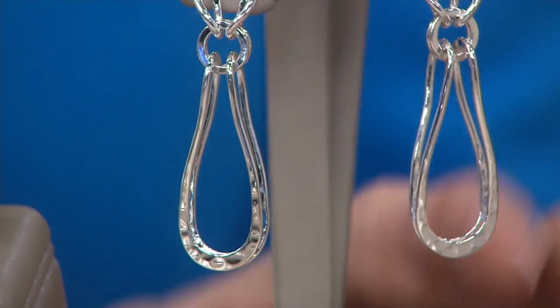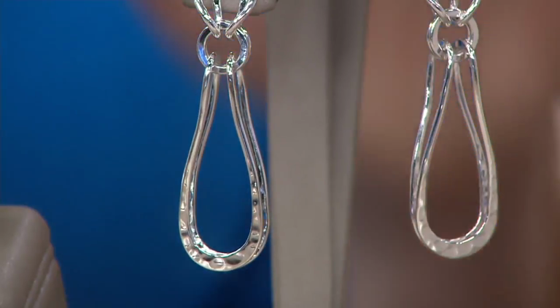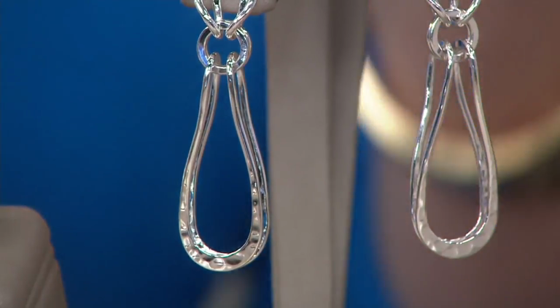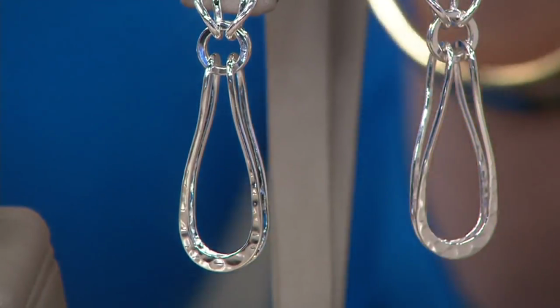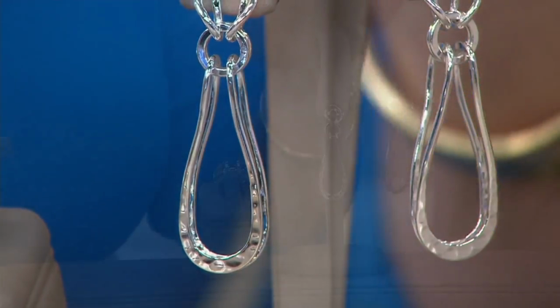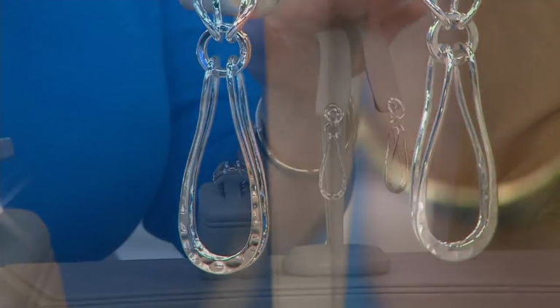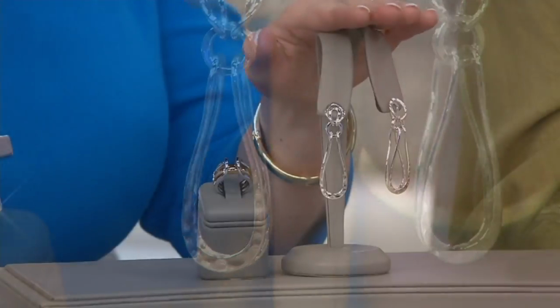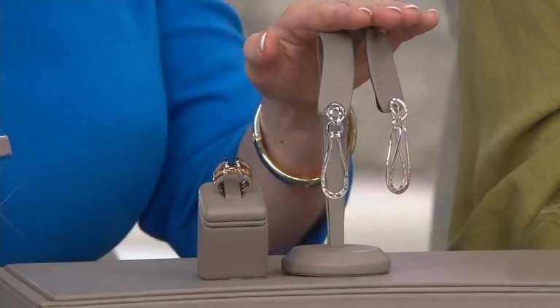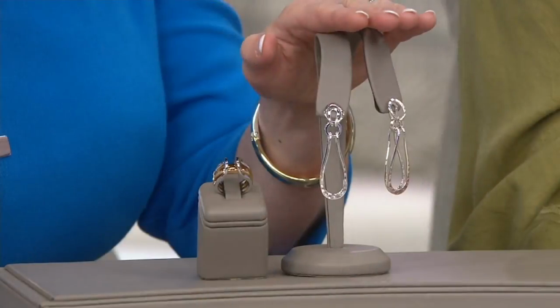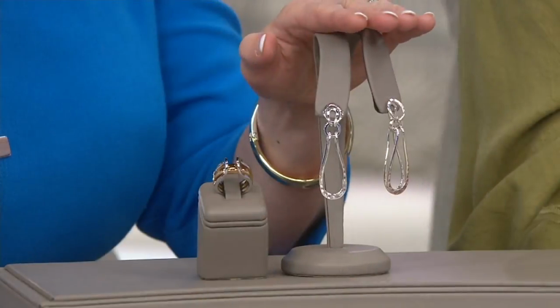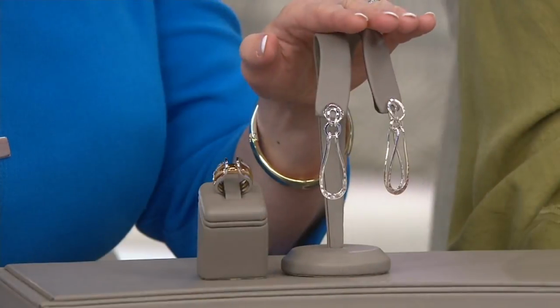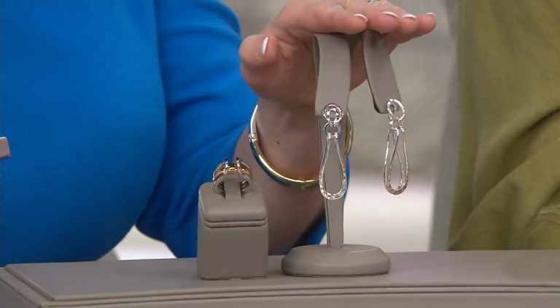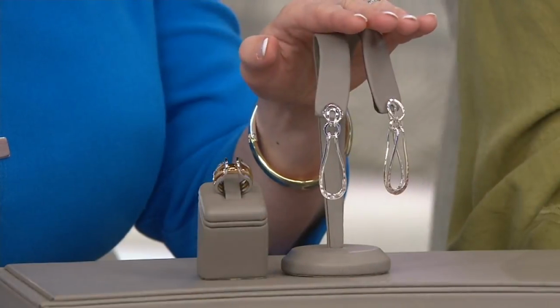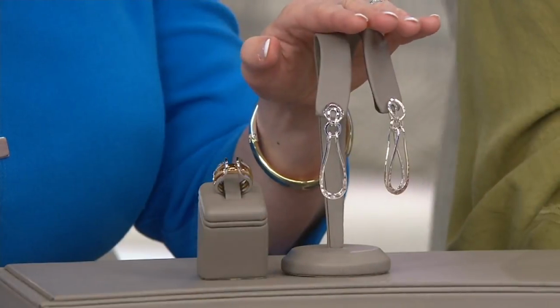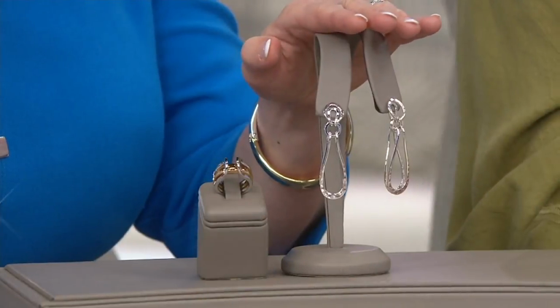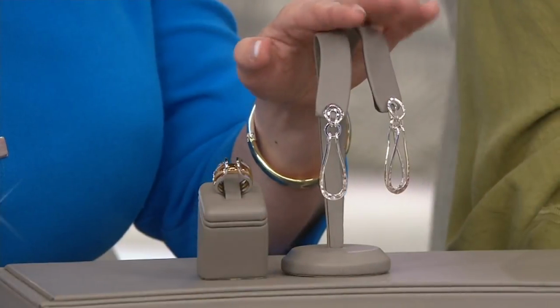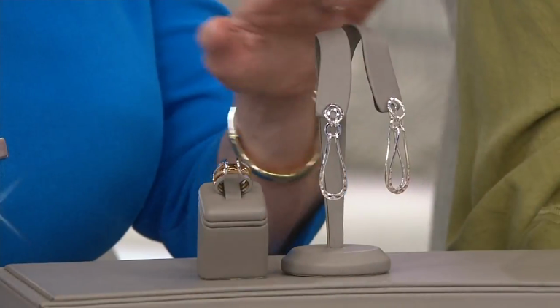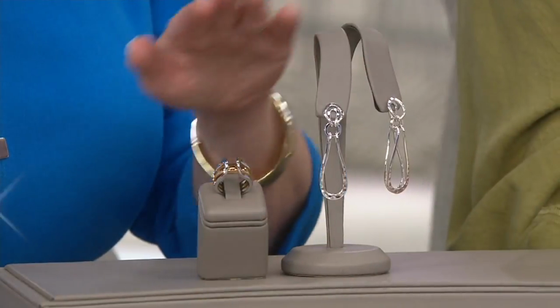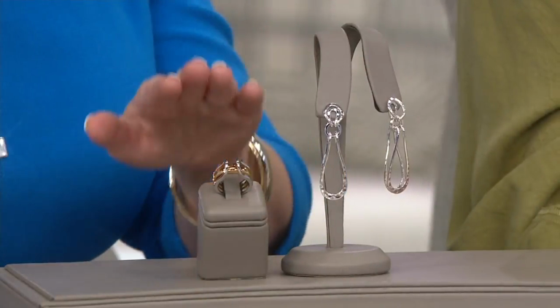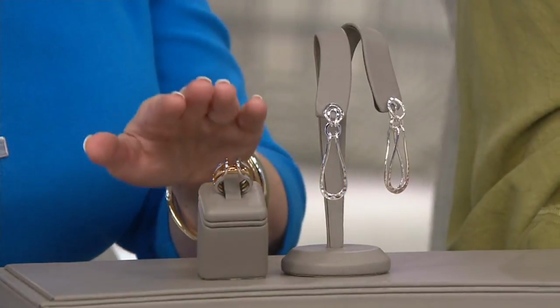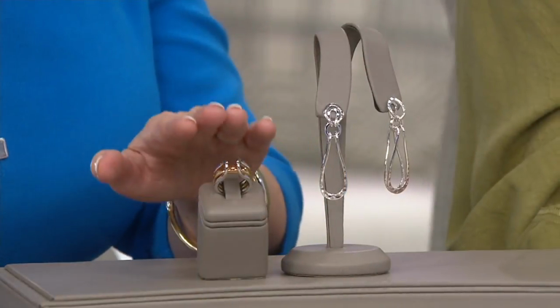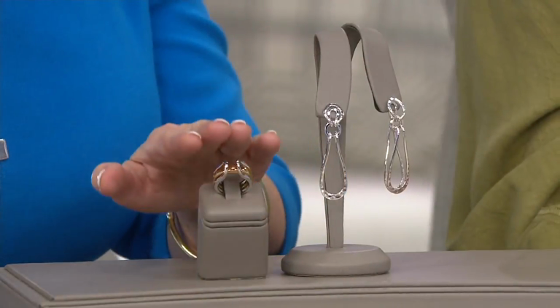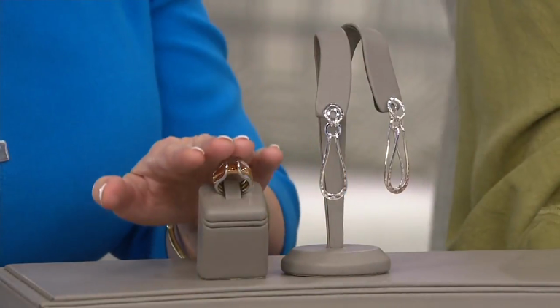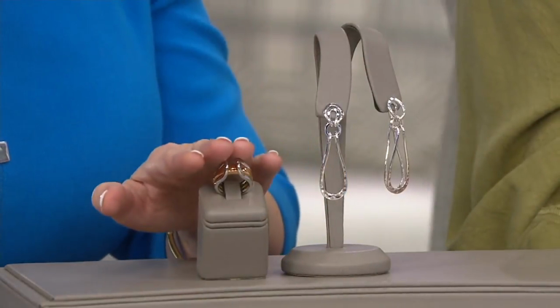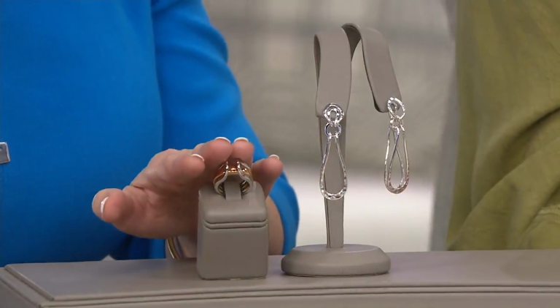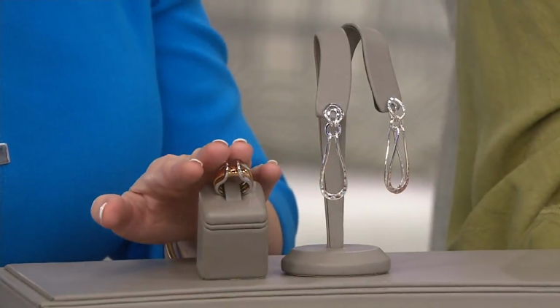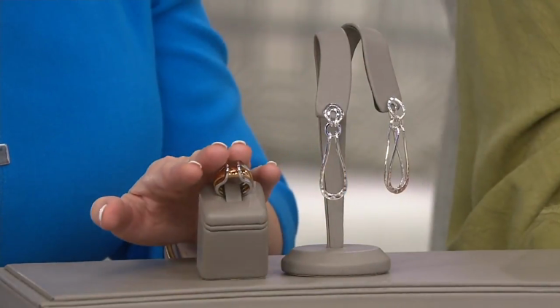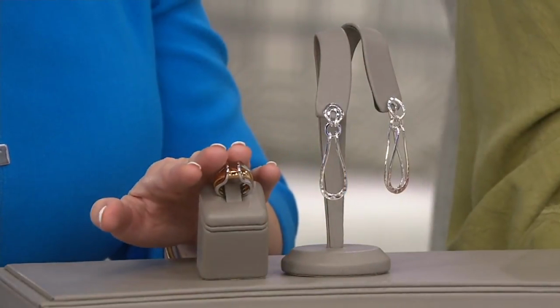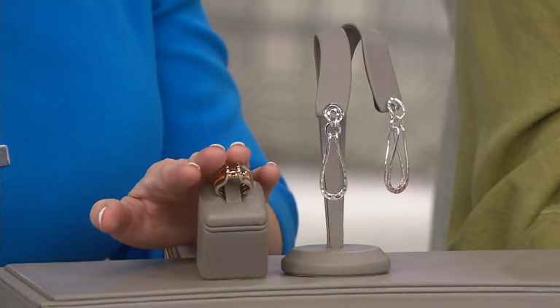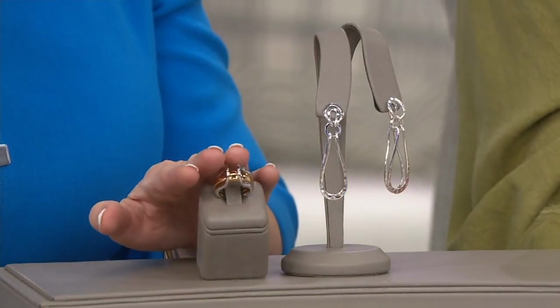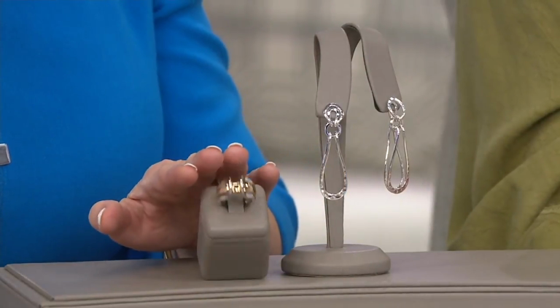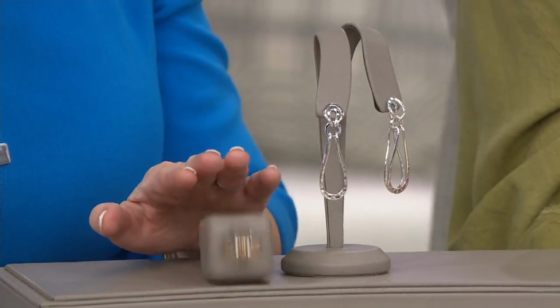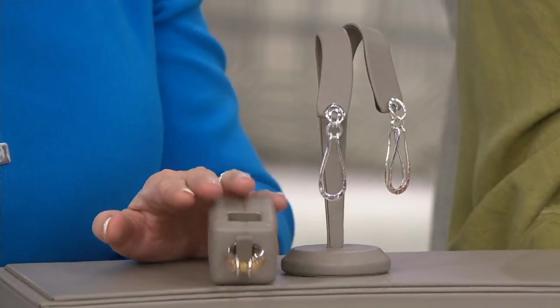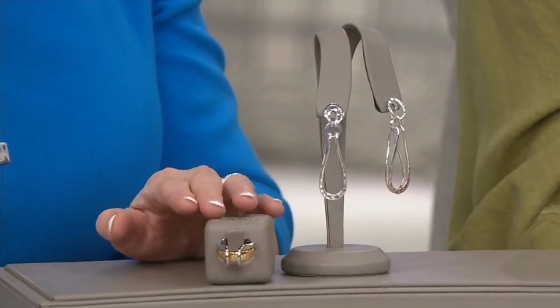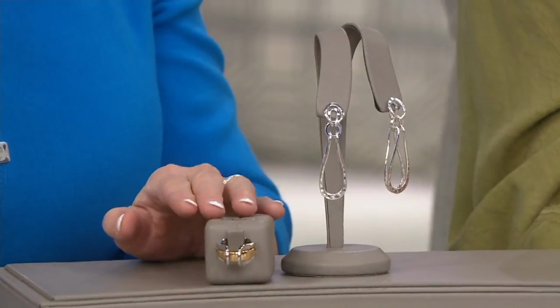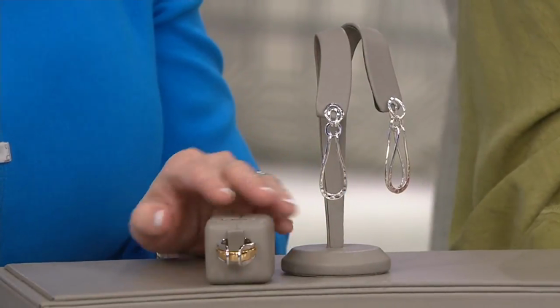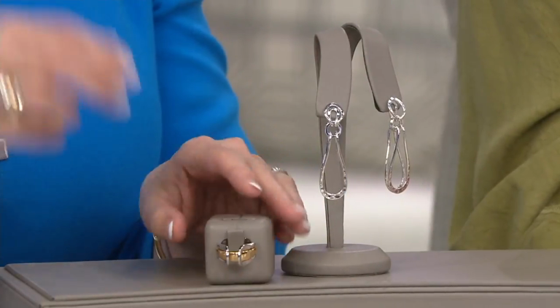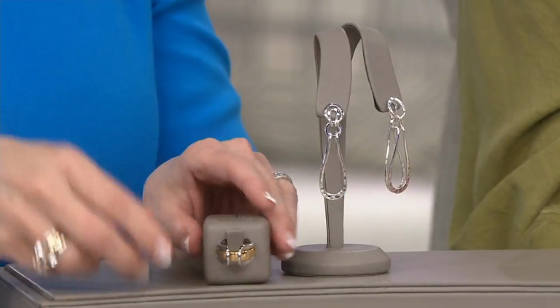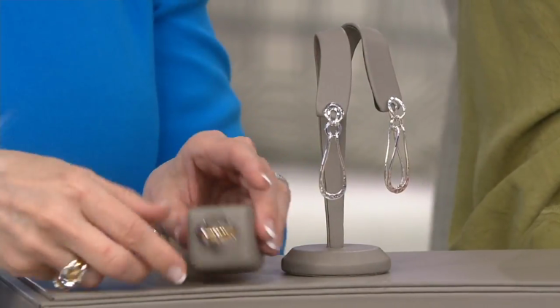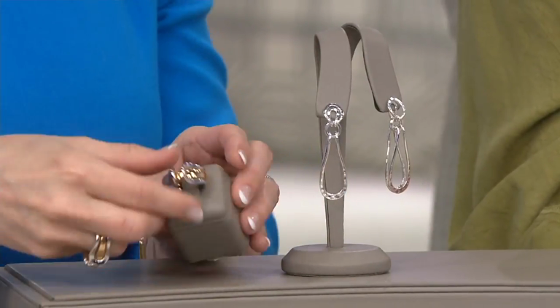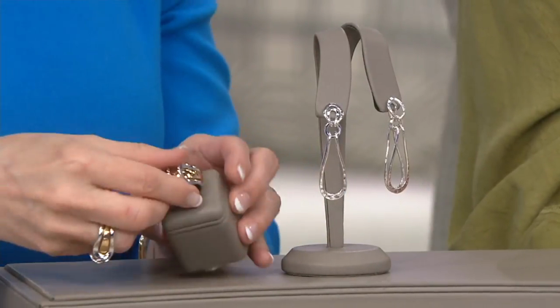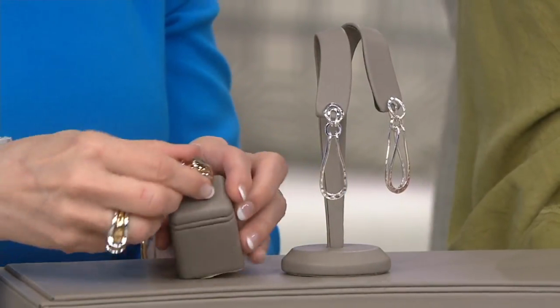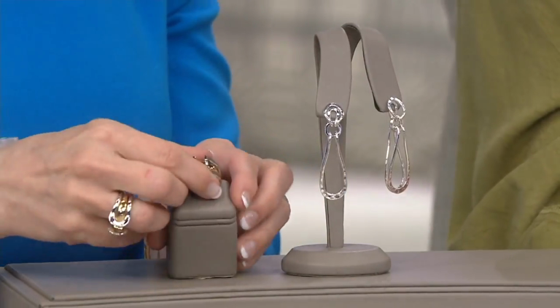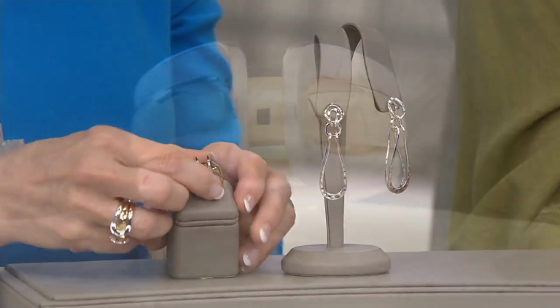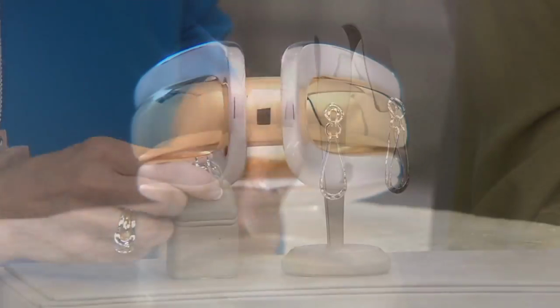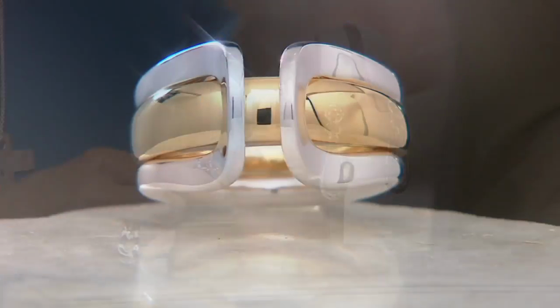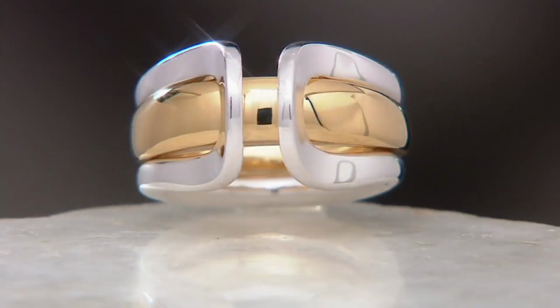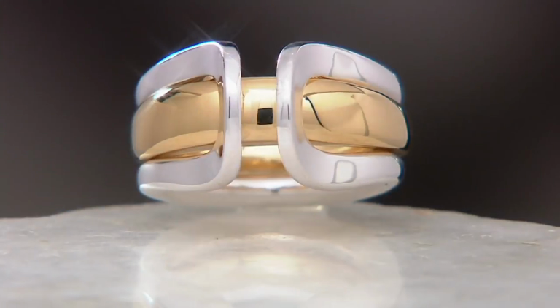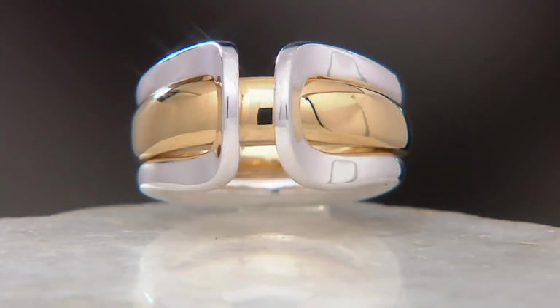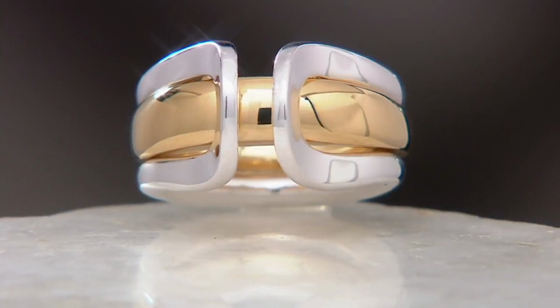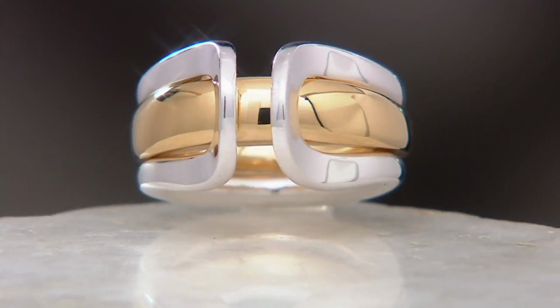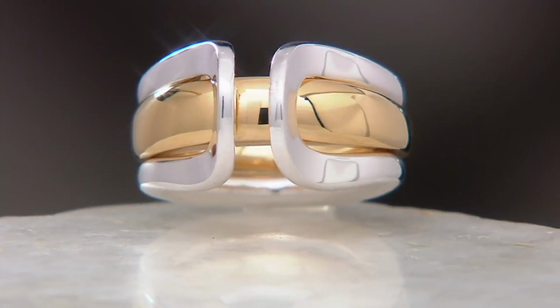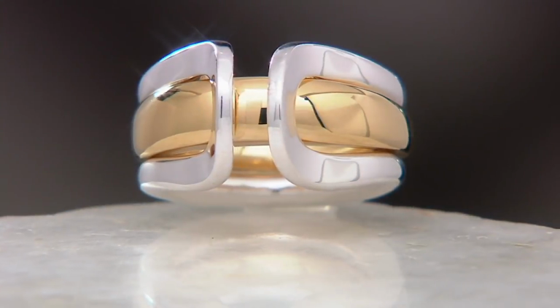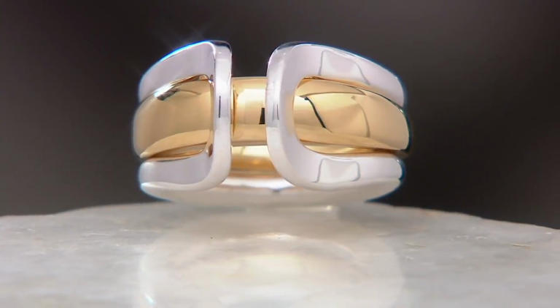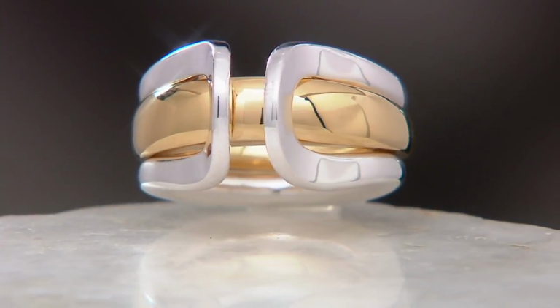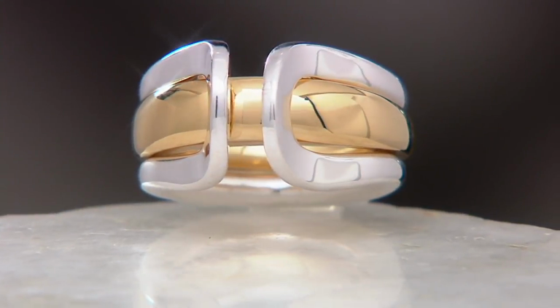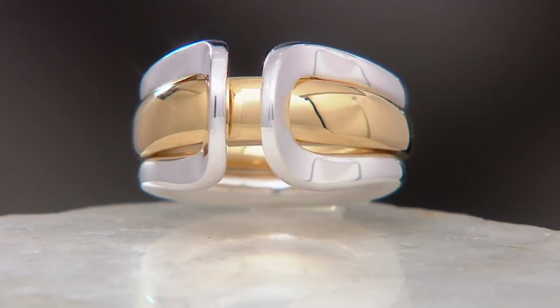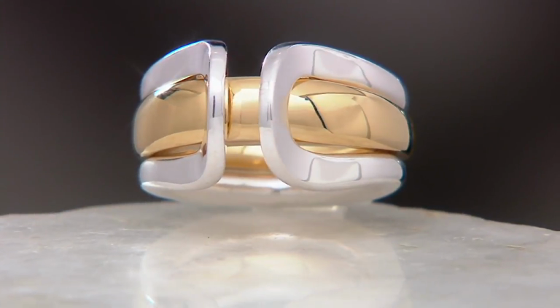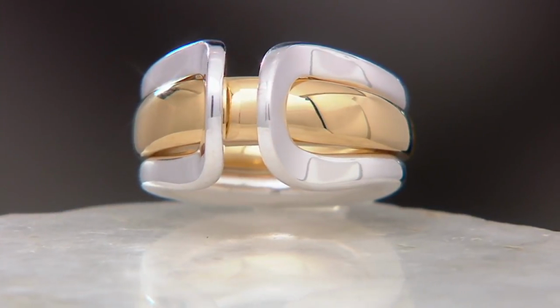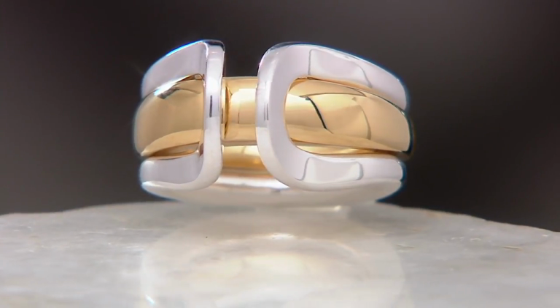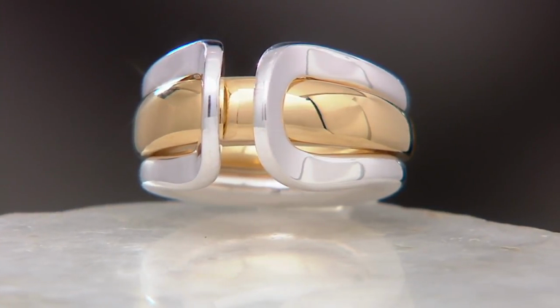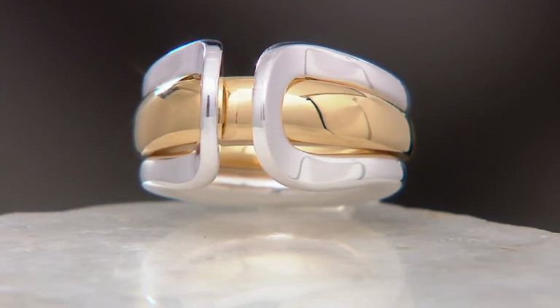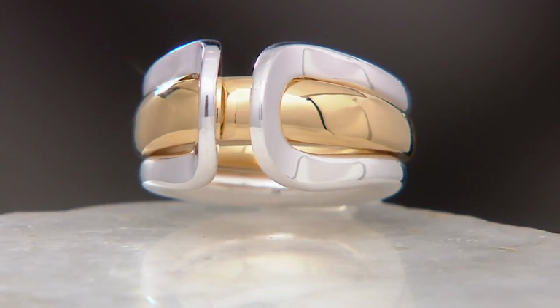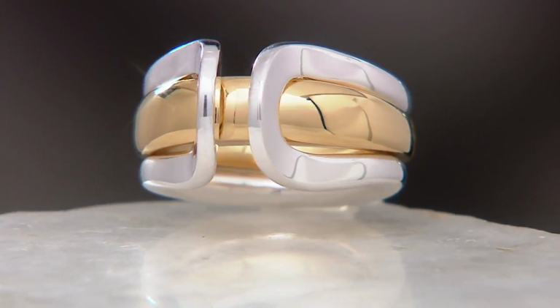So $61.95 for the earrings and $71.95 for the ring. Let's show them what the ring does, Robert.